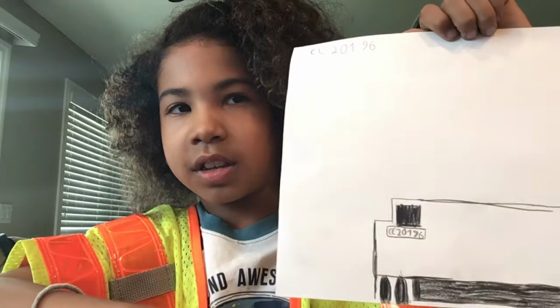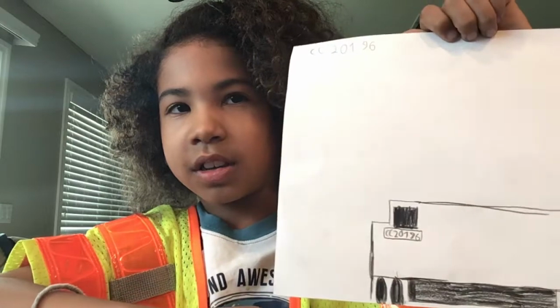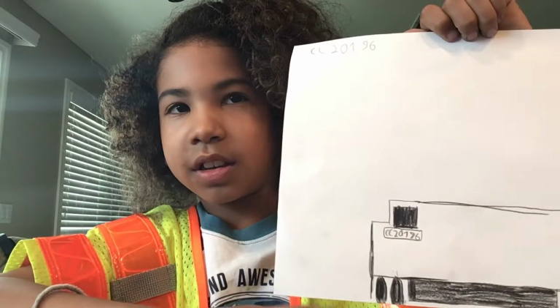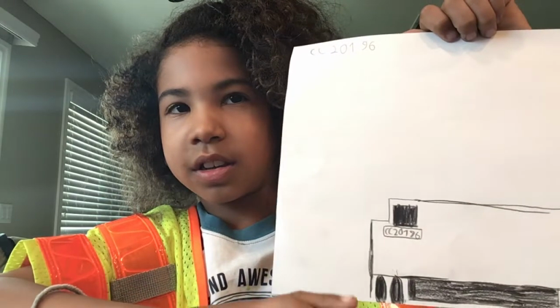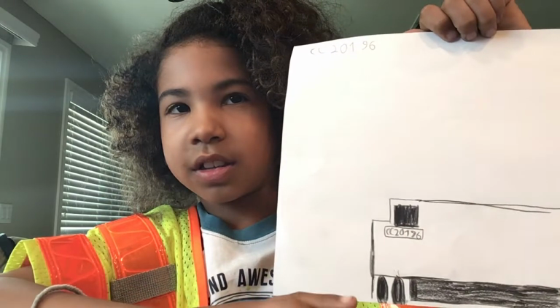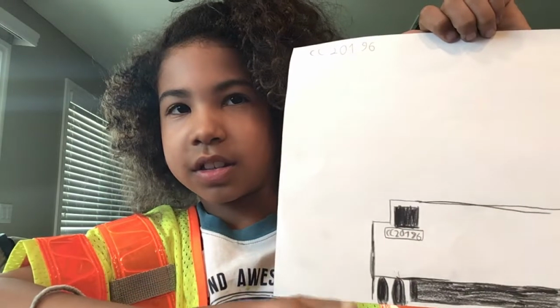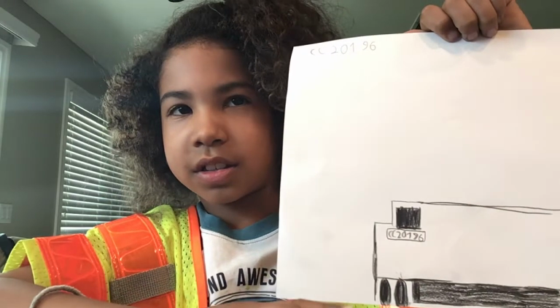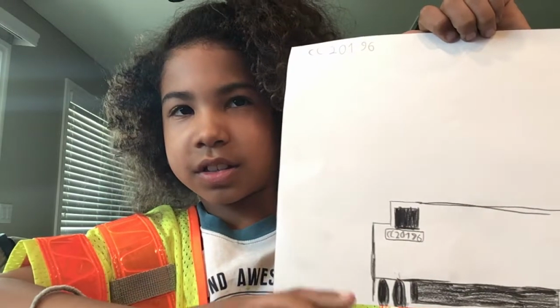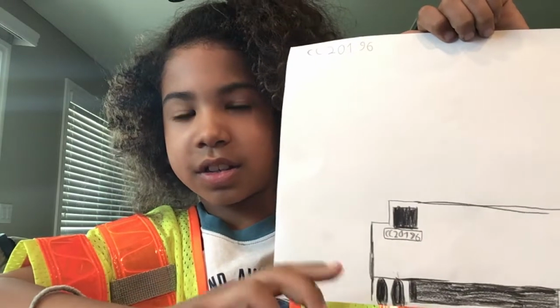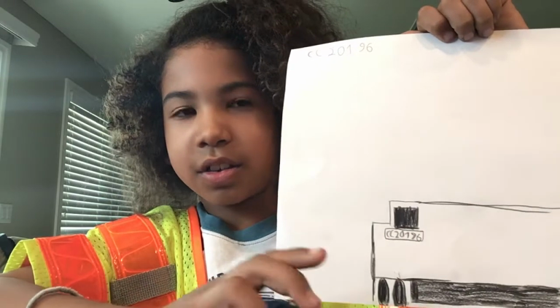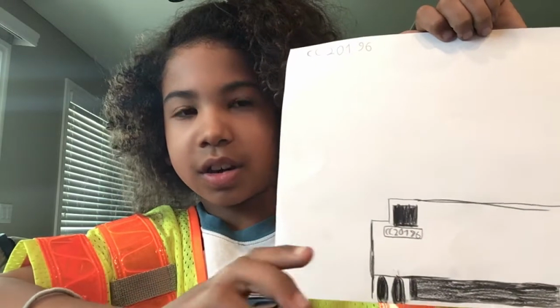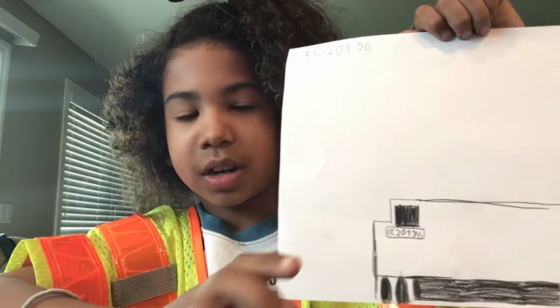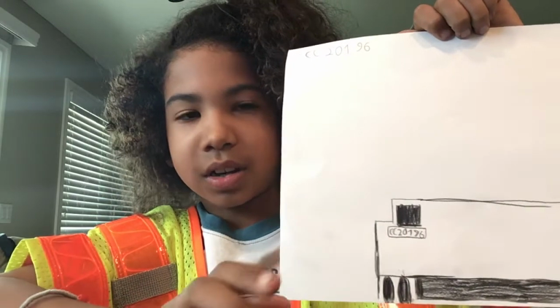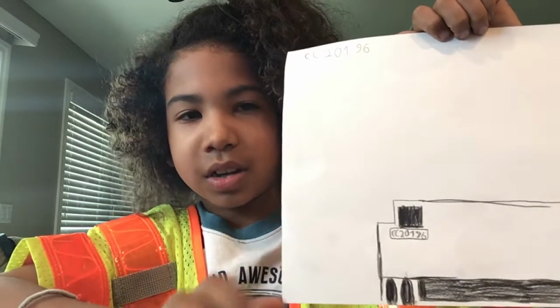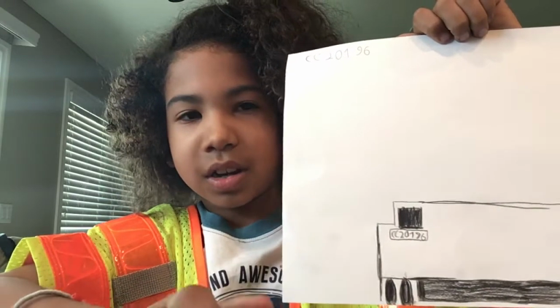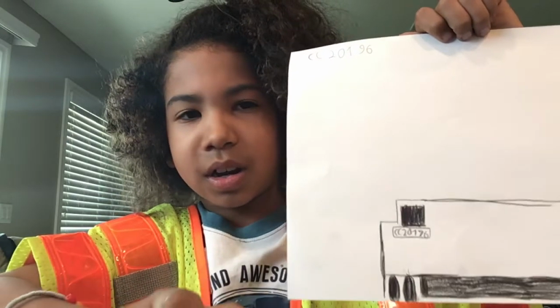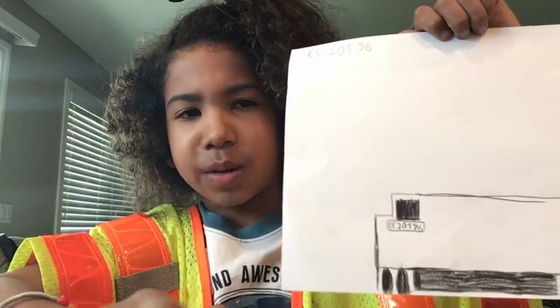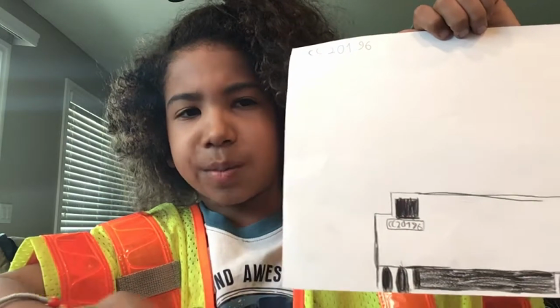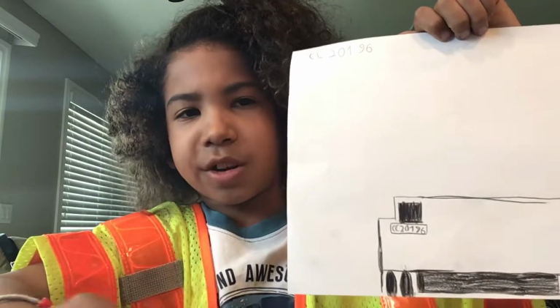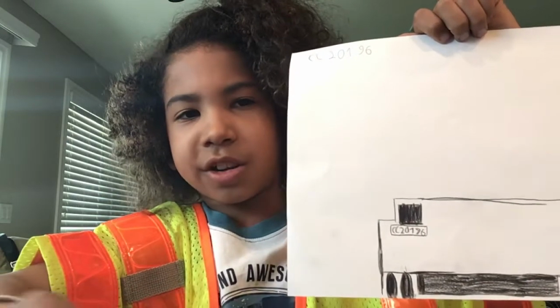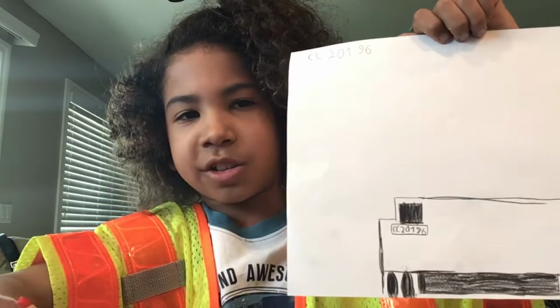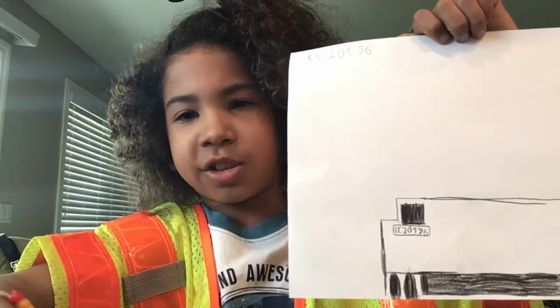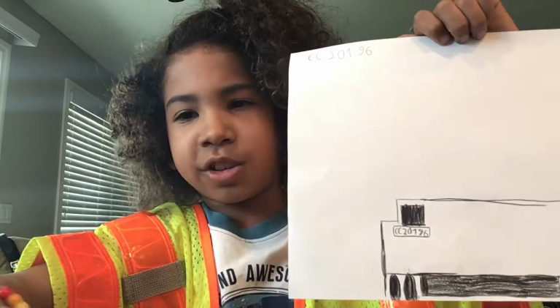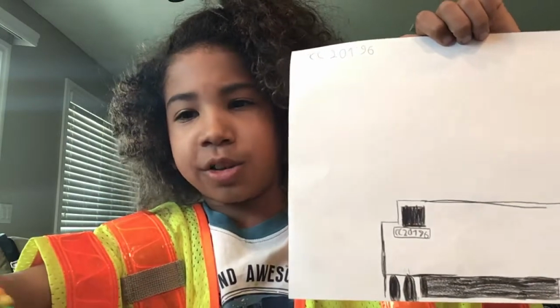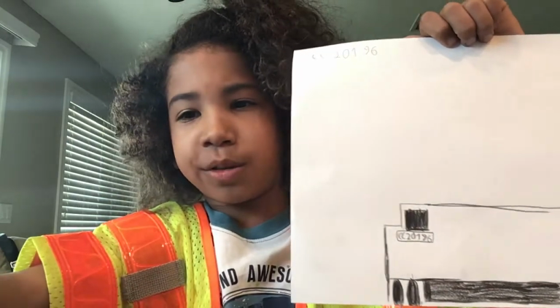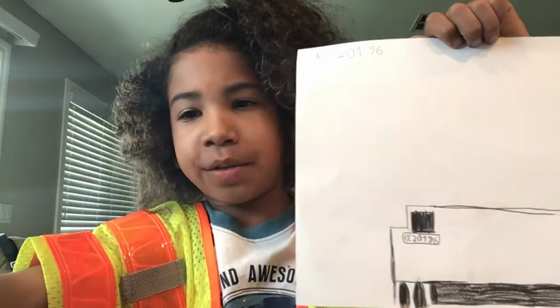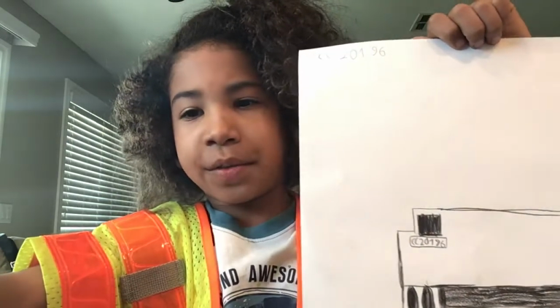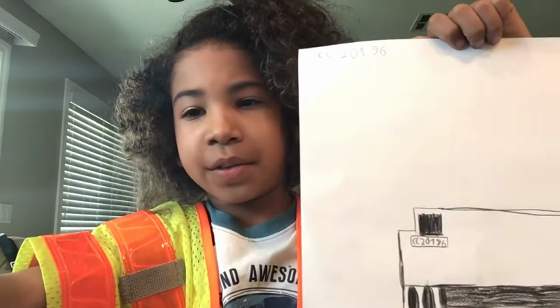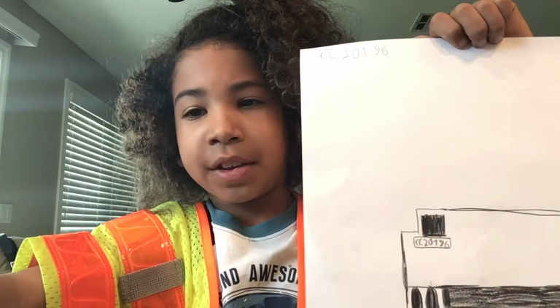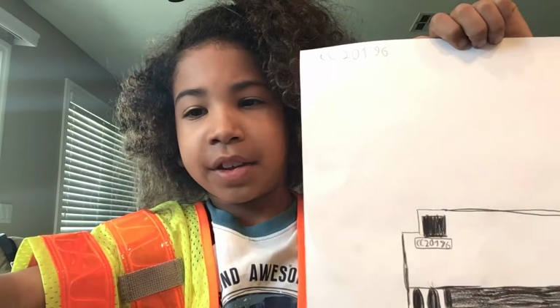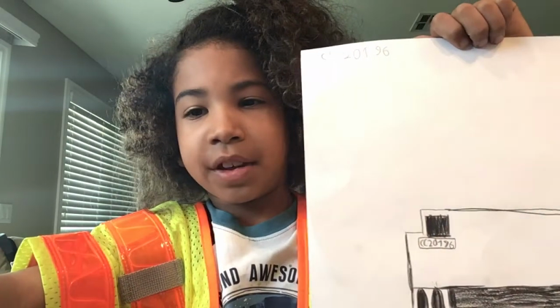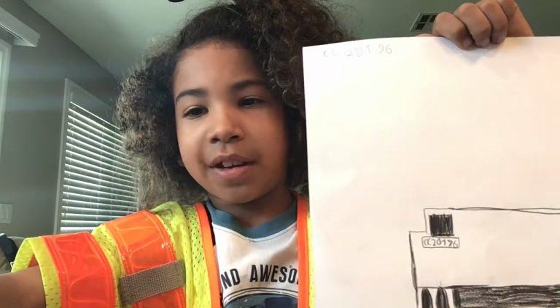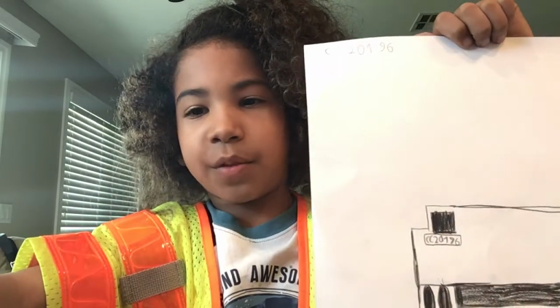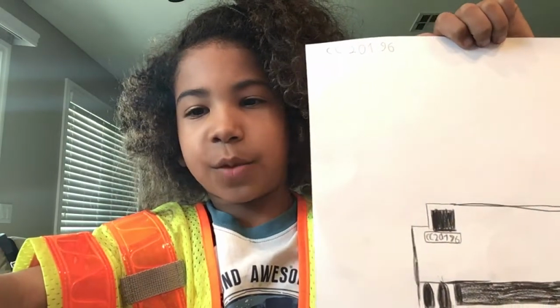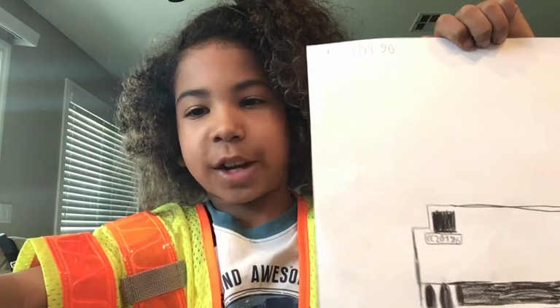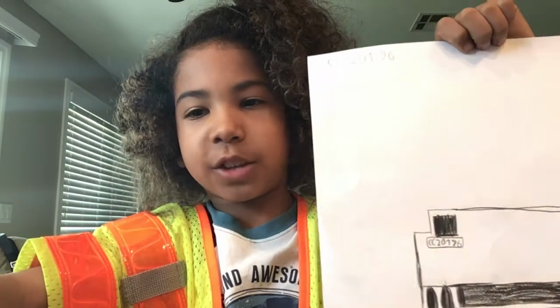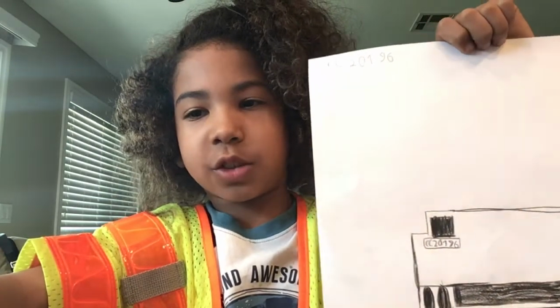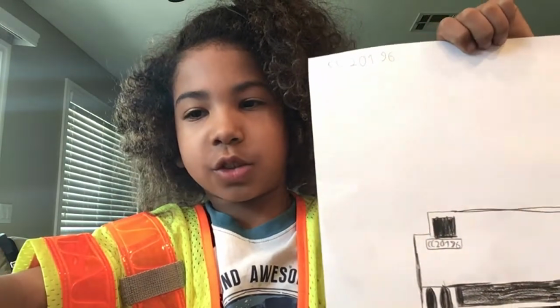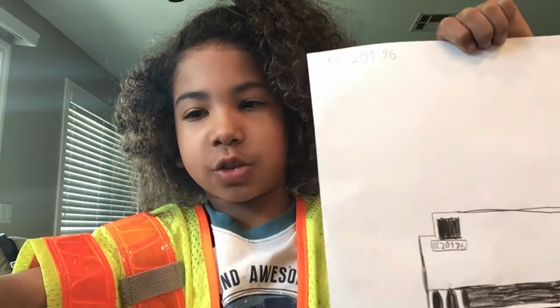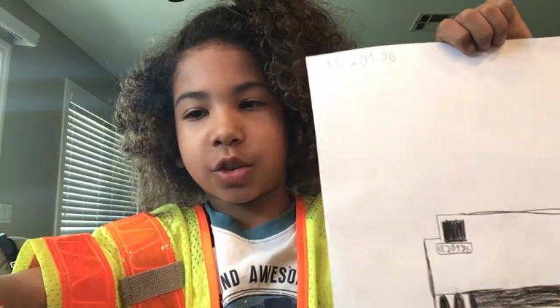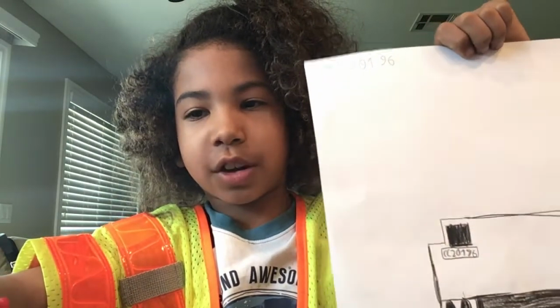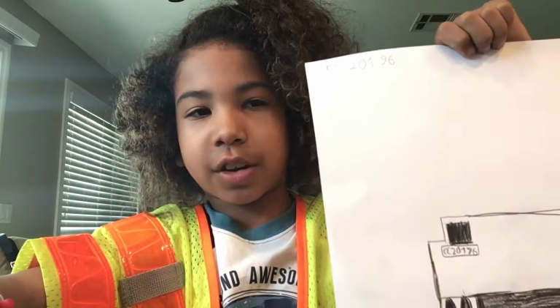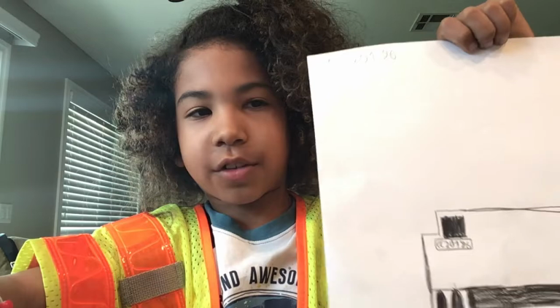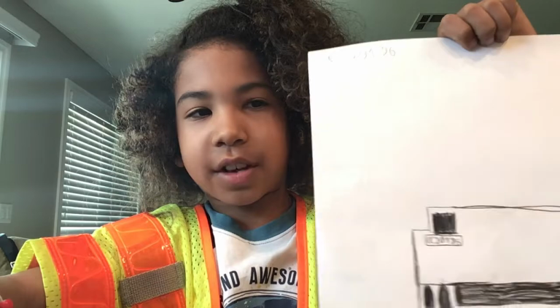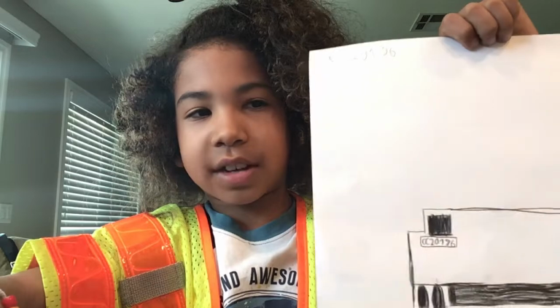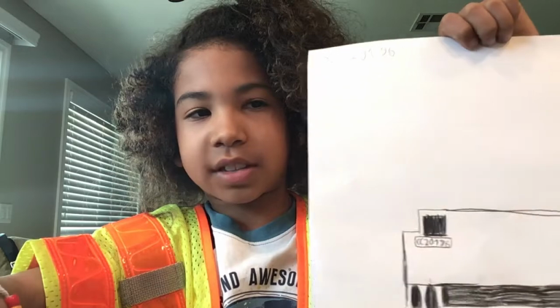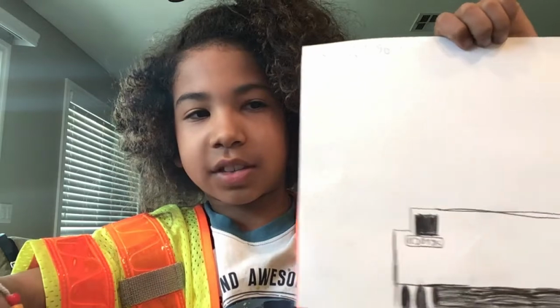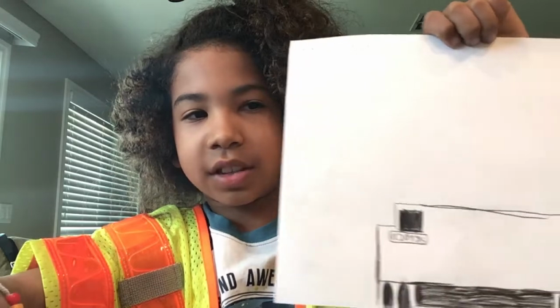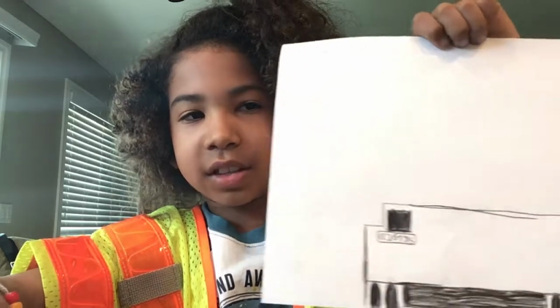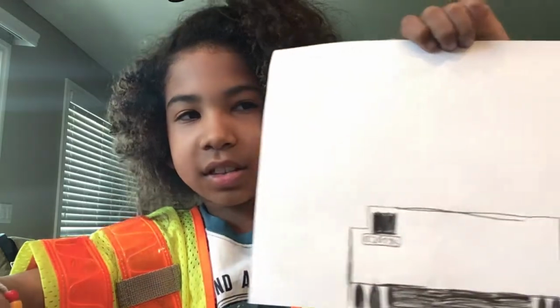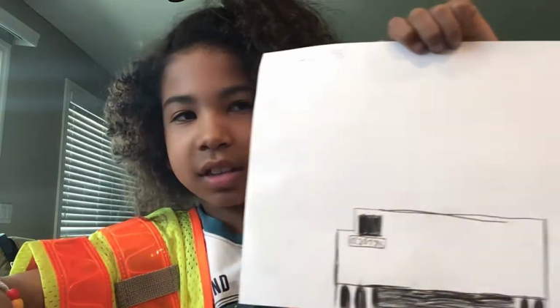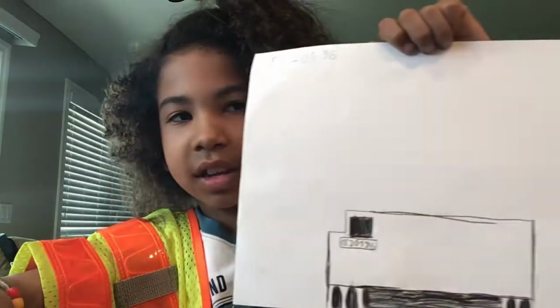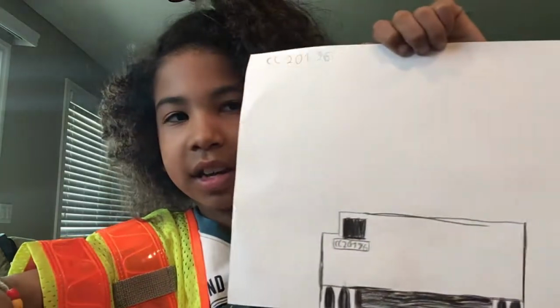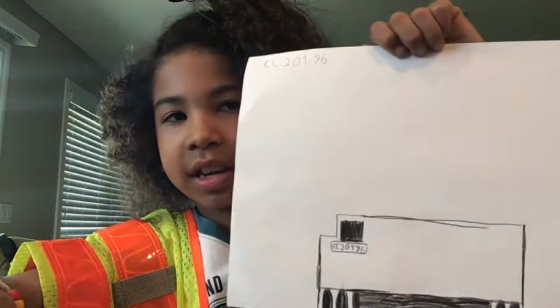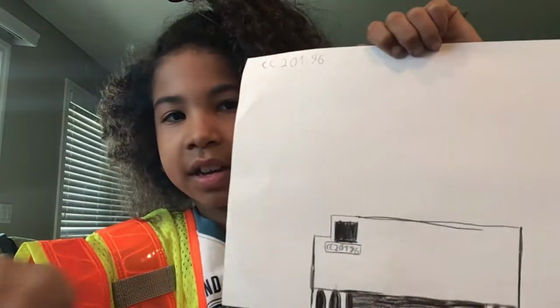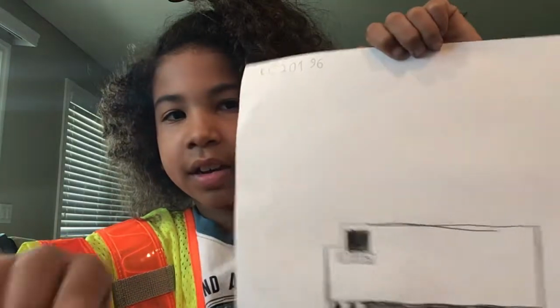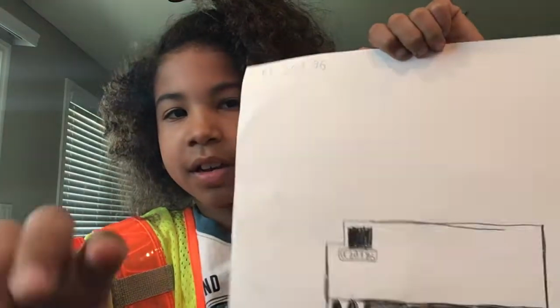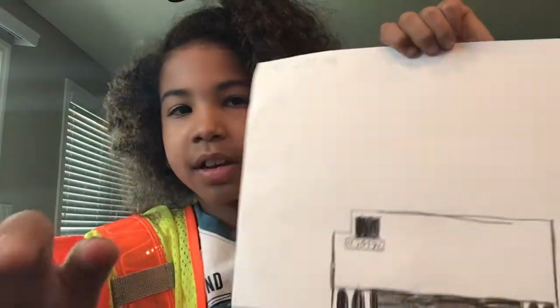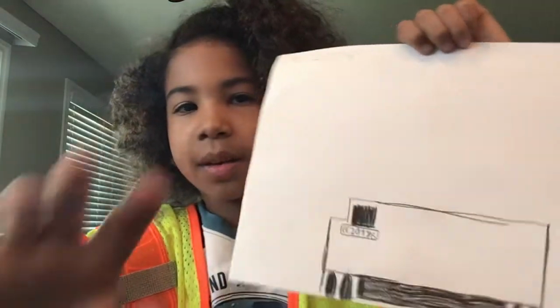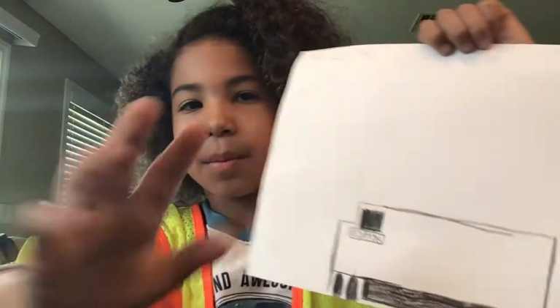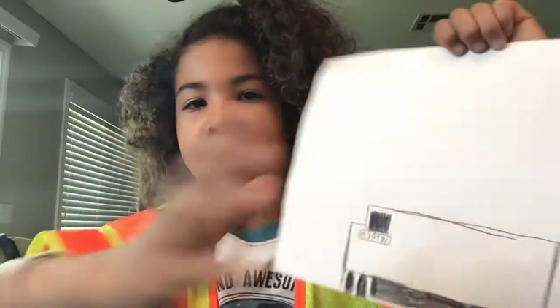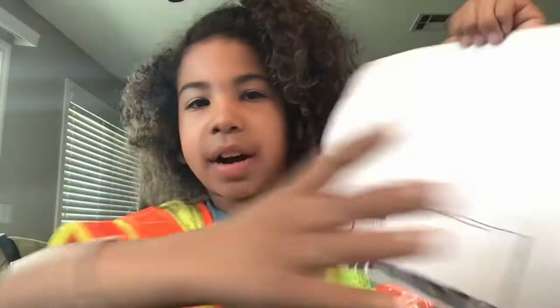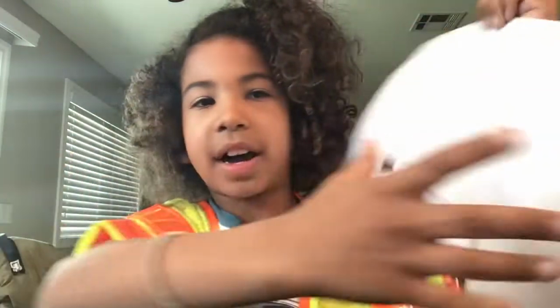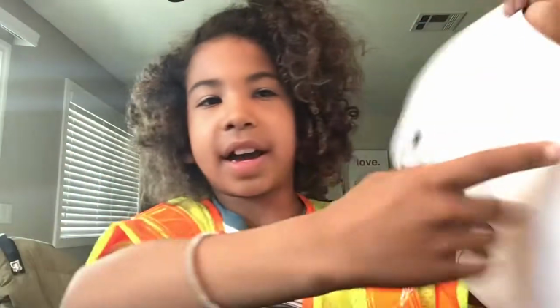See you on part two of my drawing class on this thing. Bye.